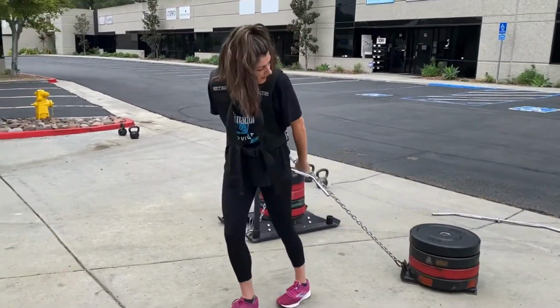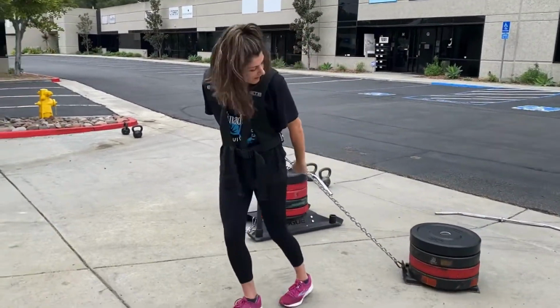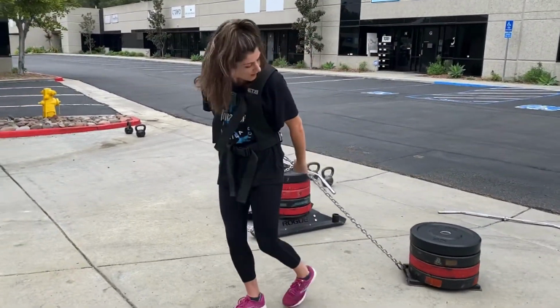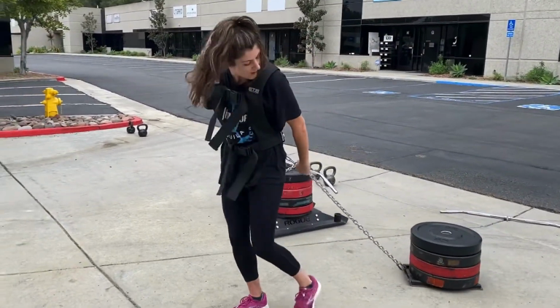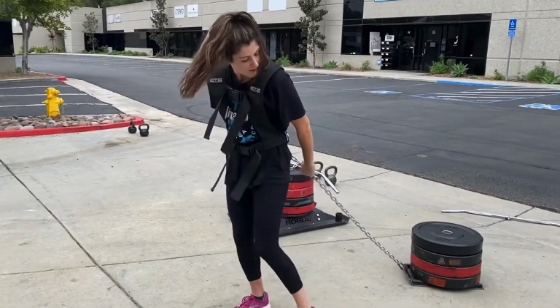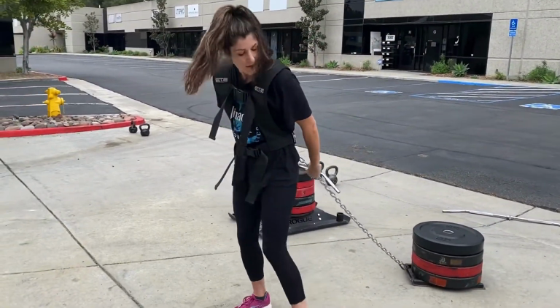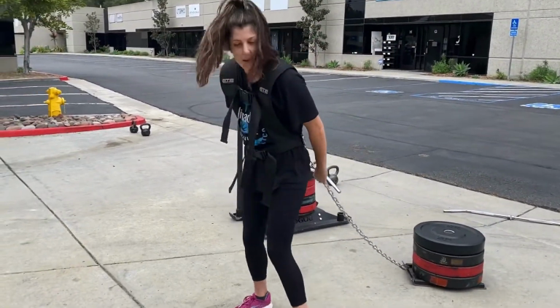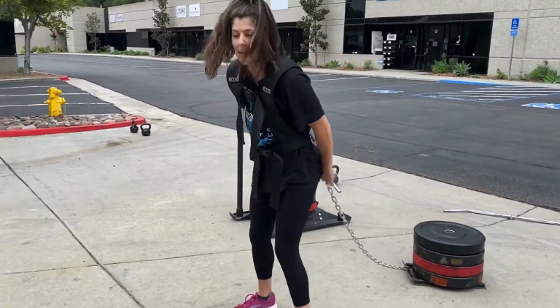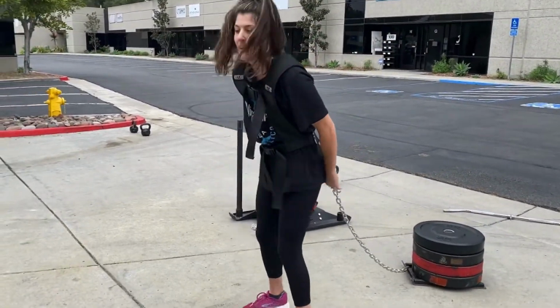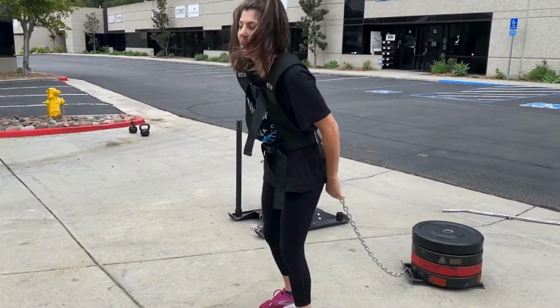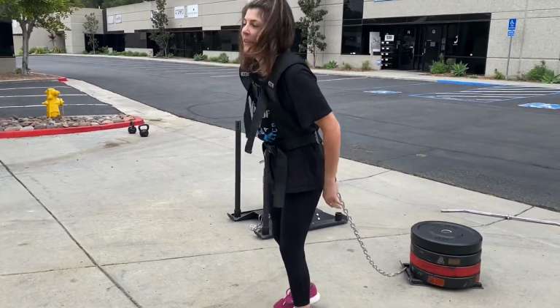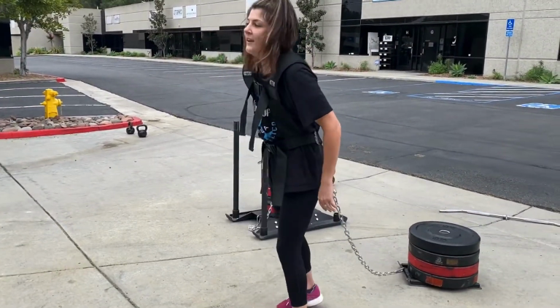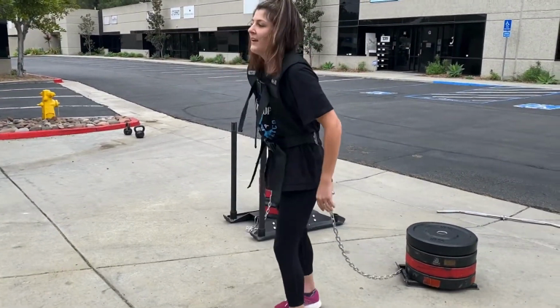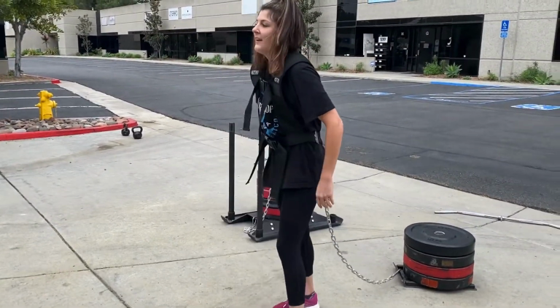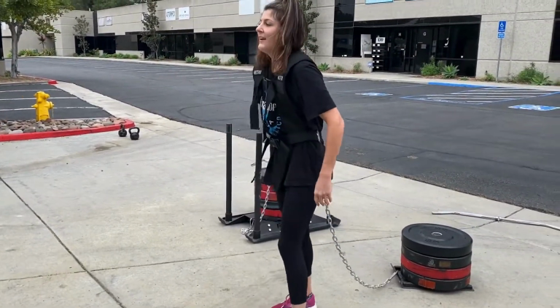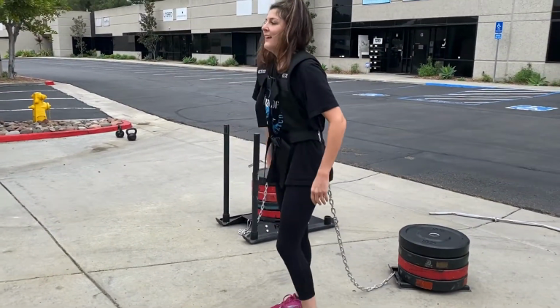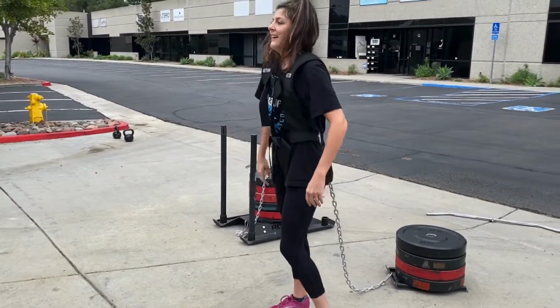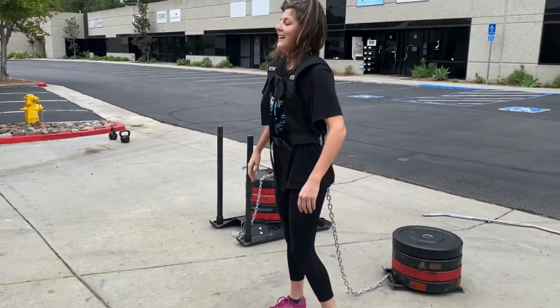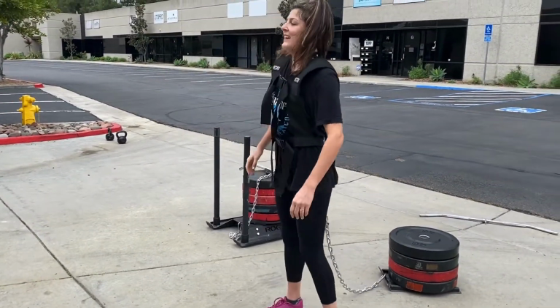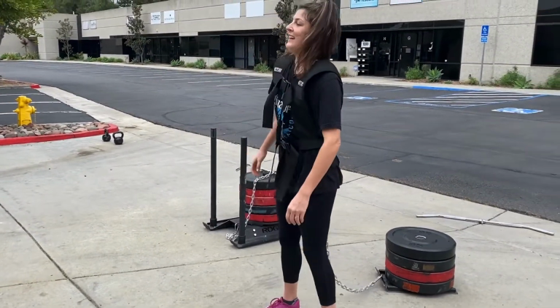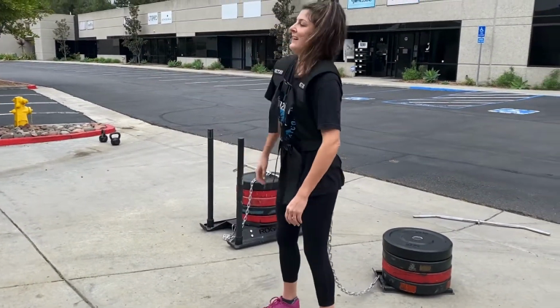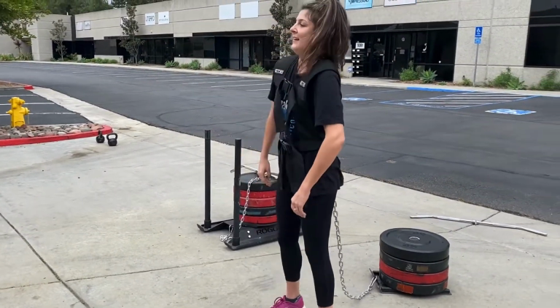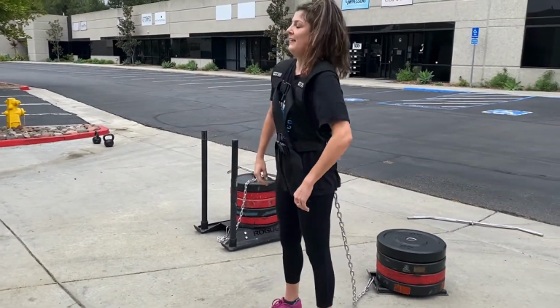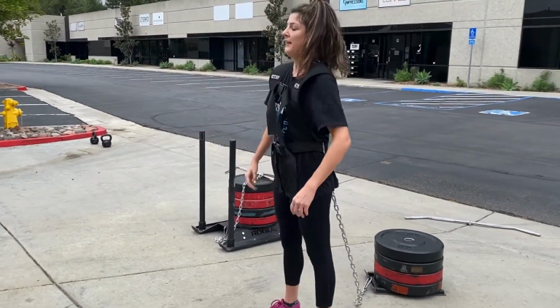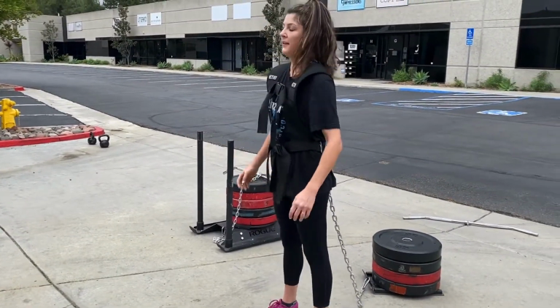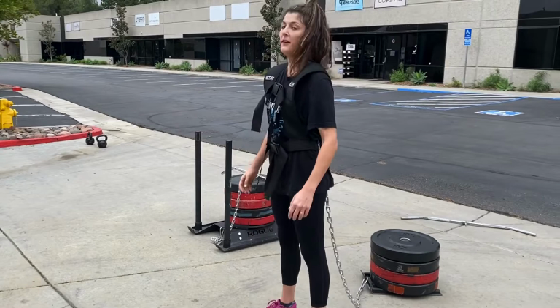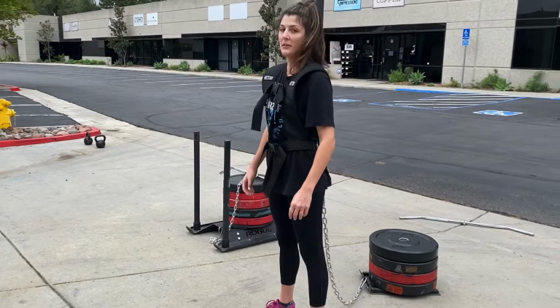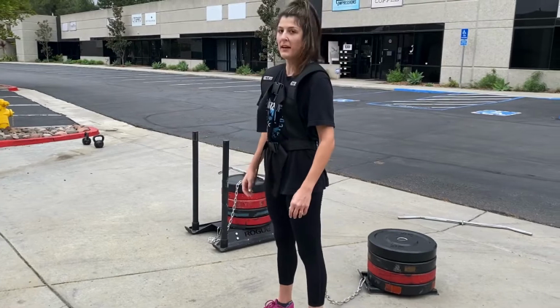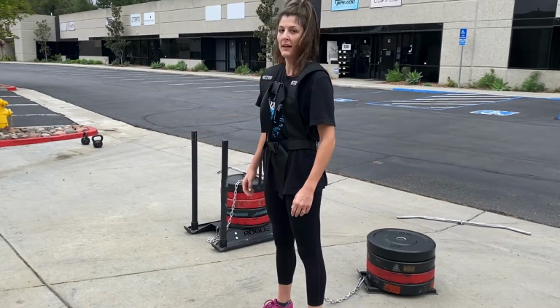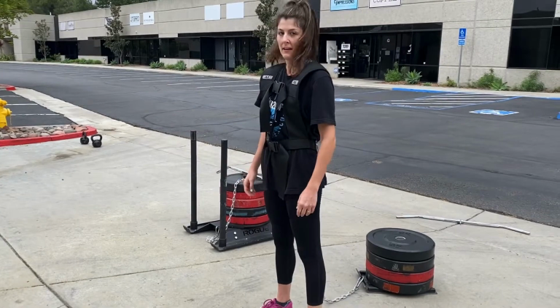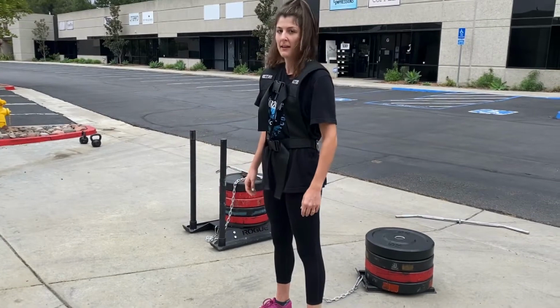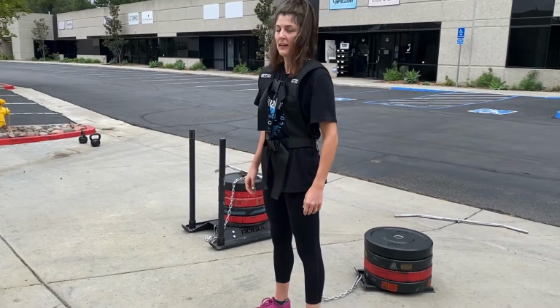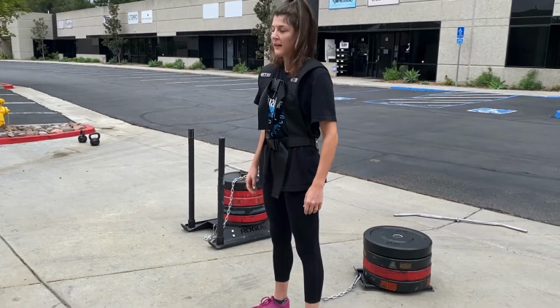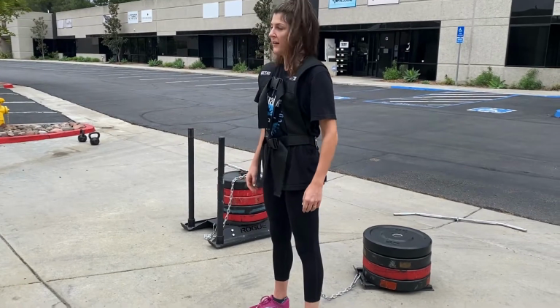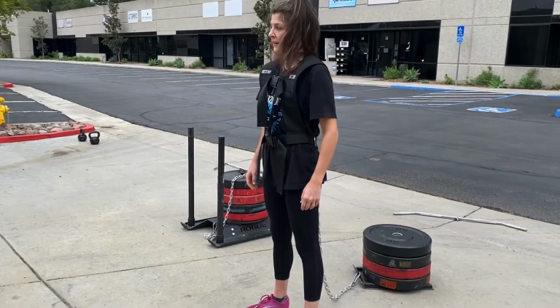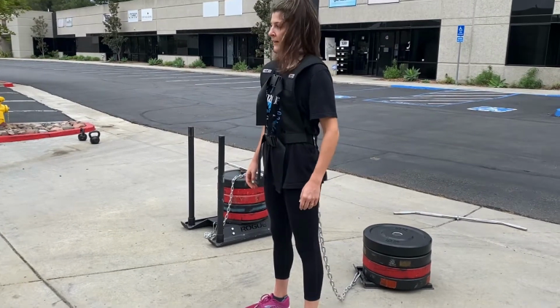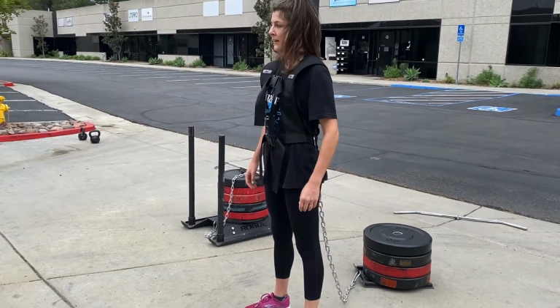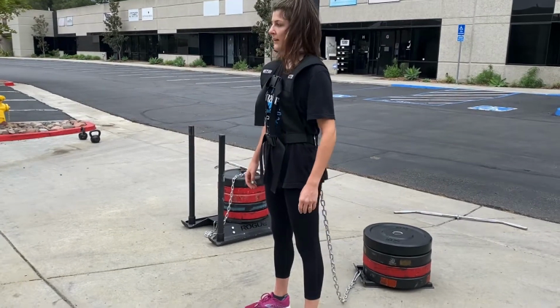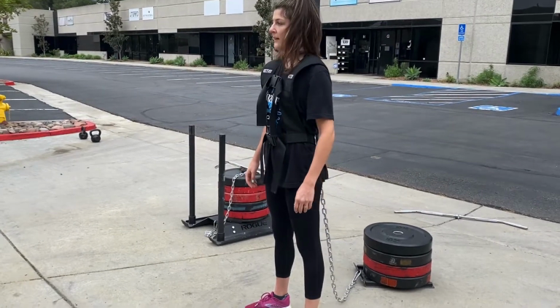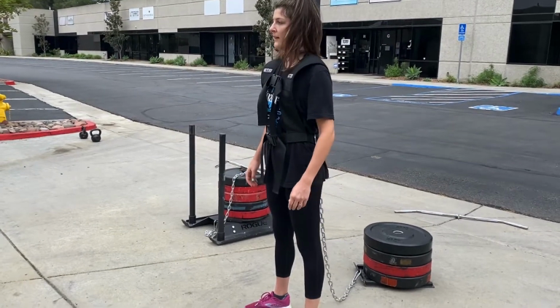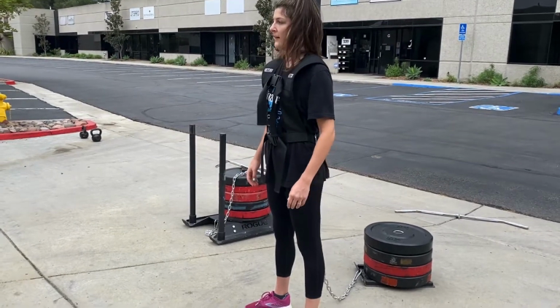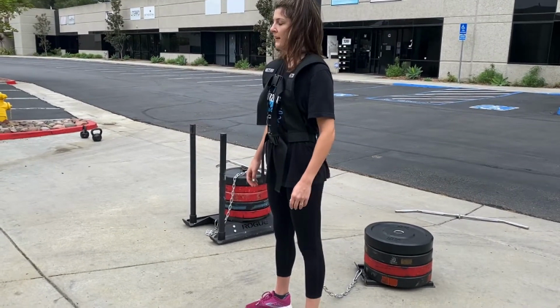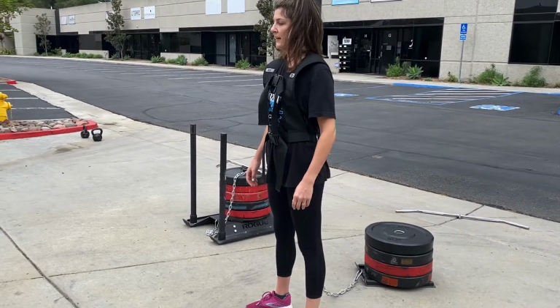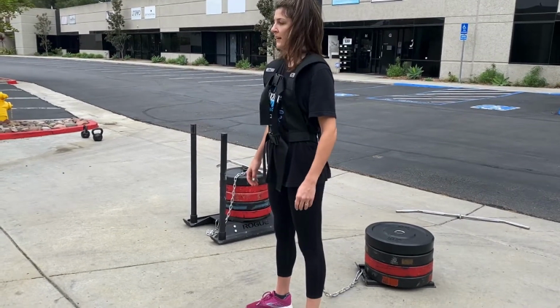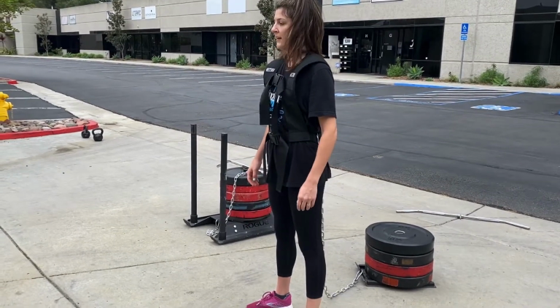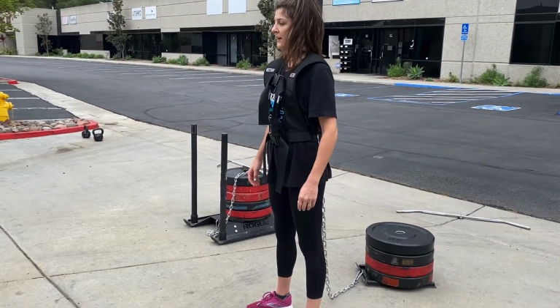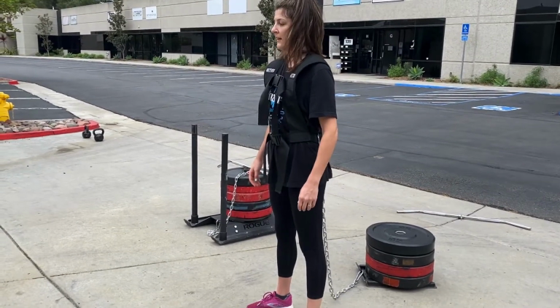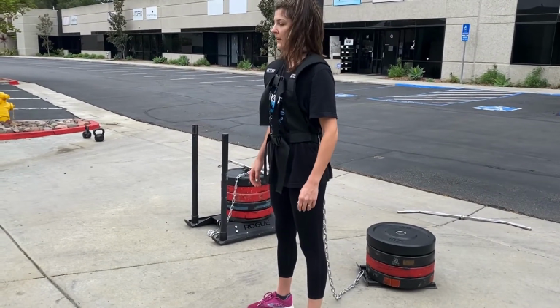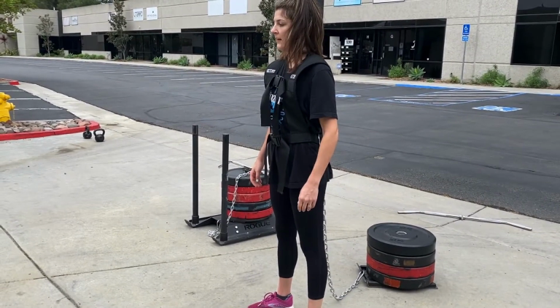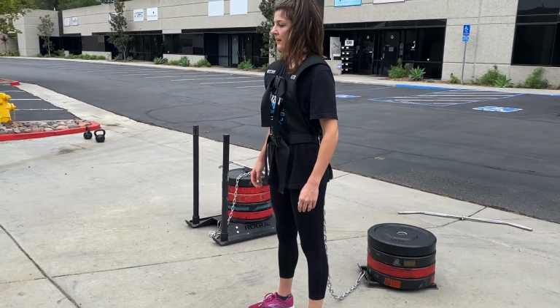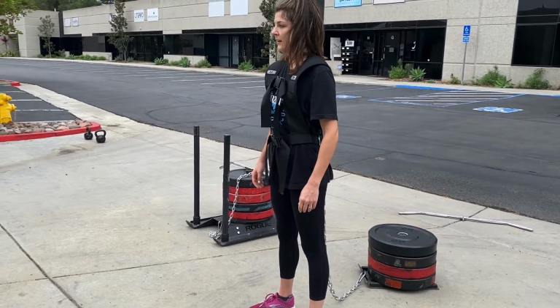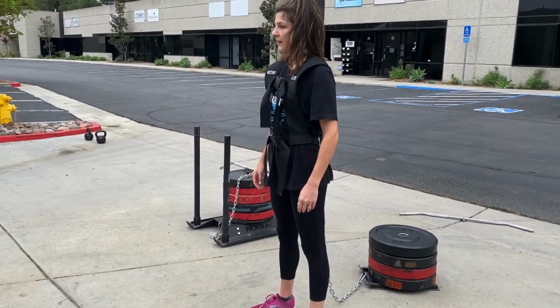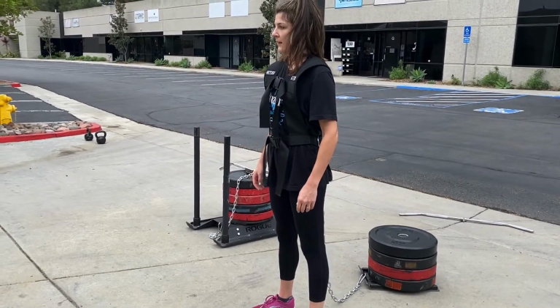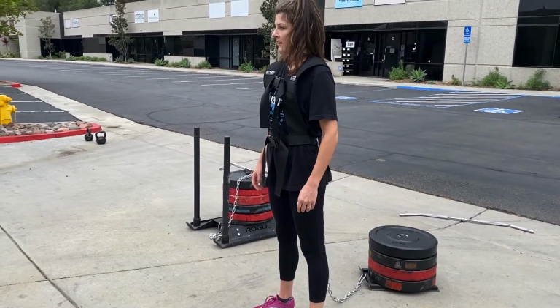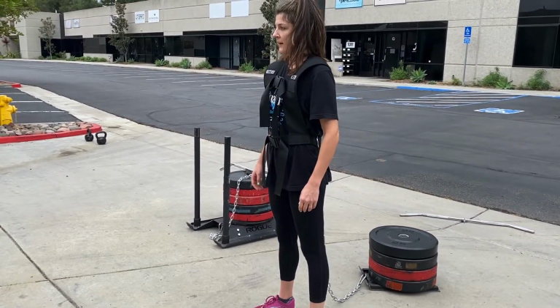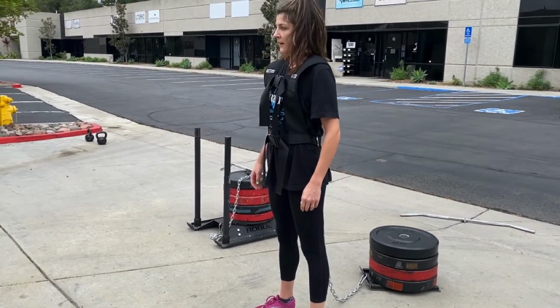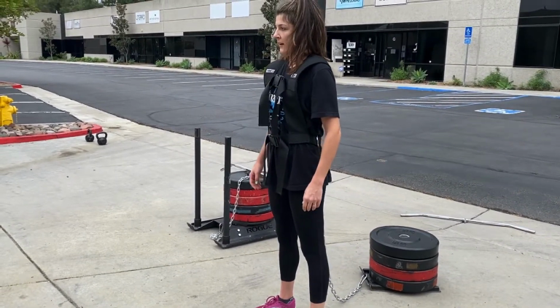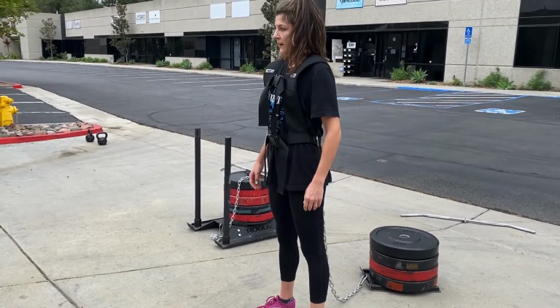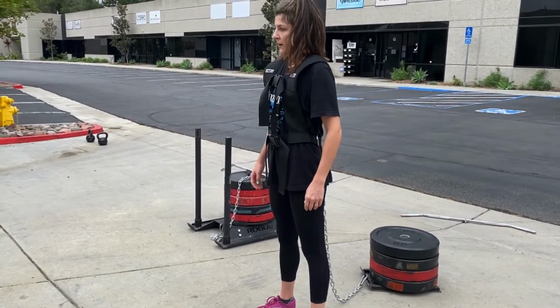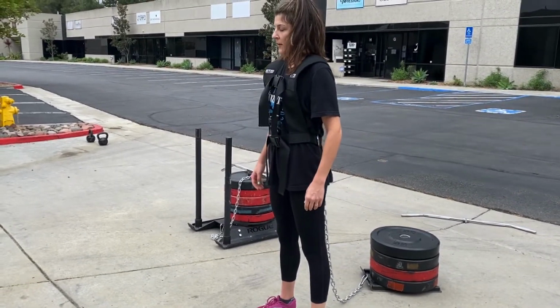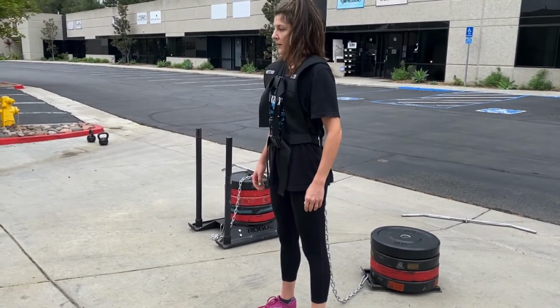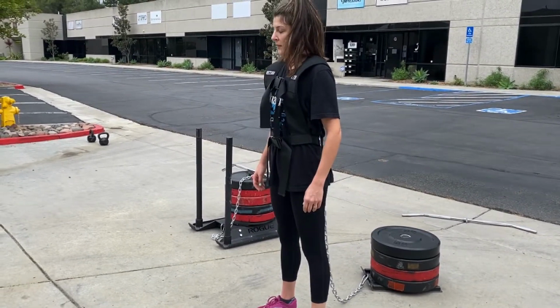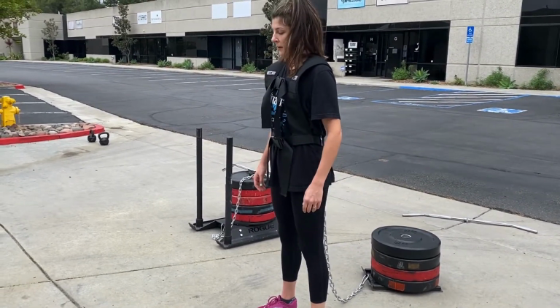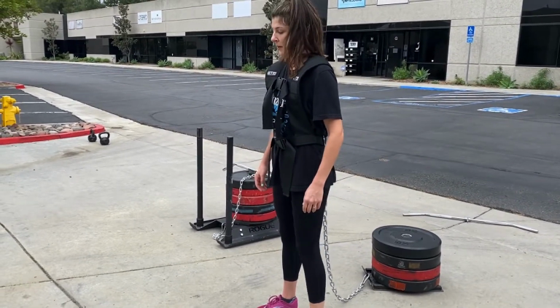Don't forget posture even on the sled going forward — you can still fire the glute and hammy, but posture is the key for you.